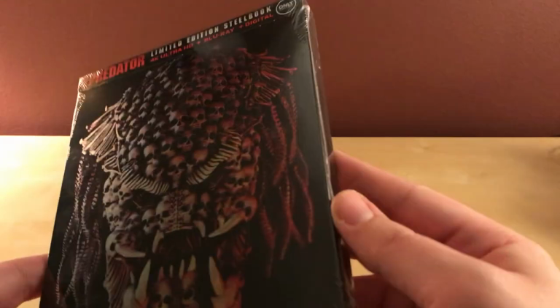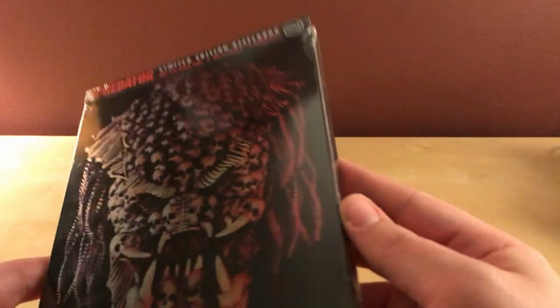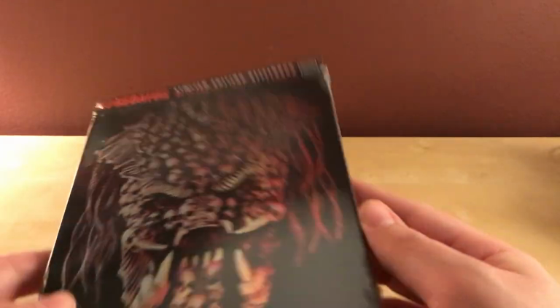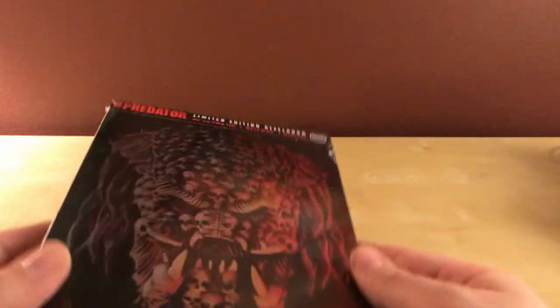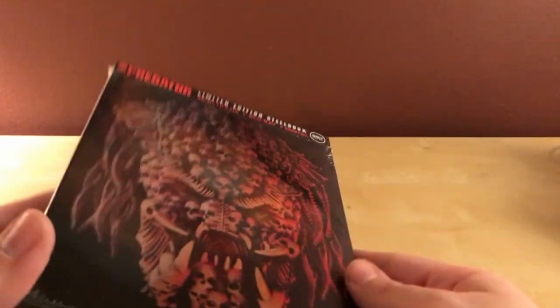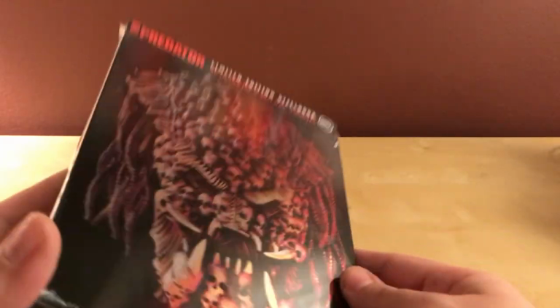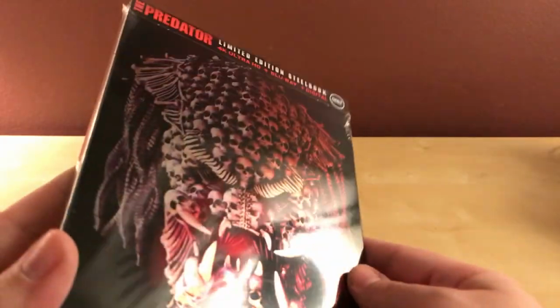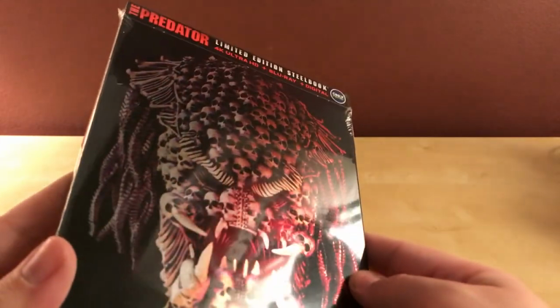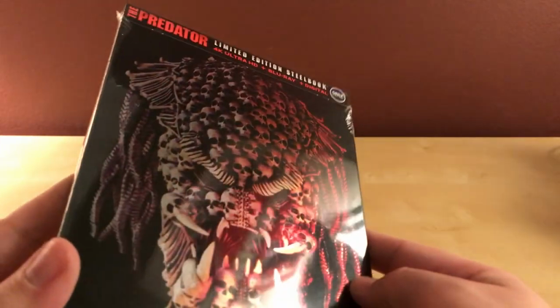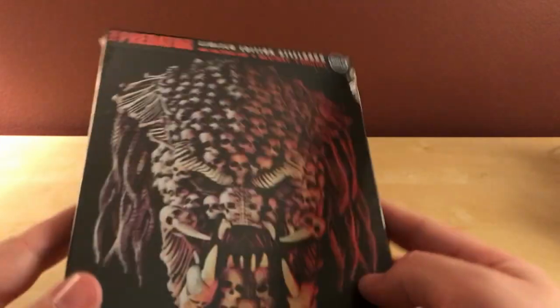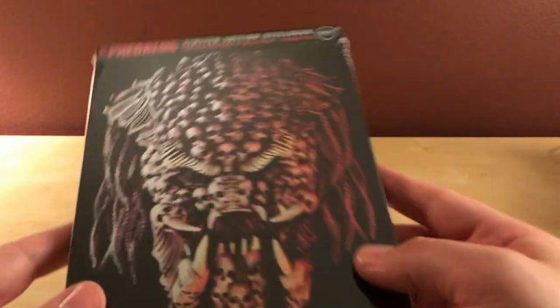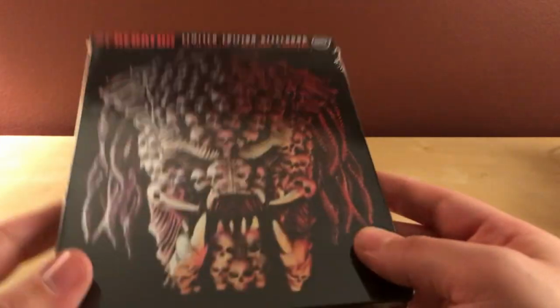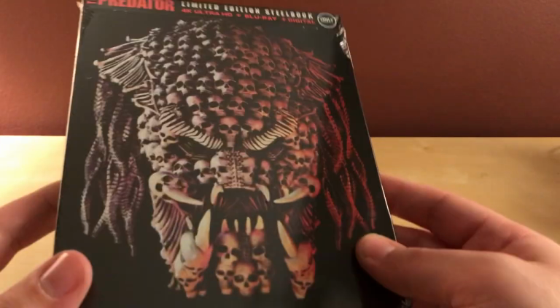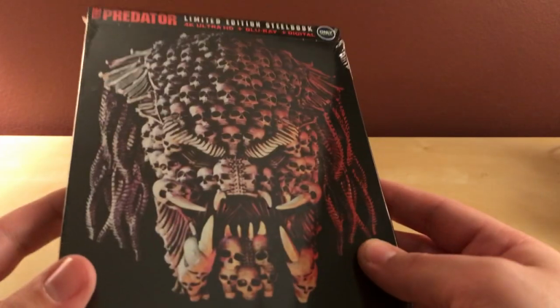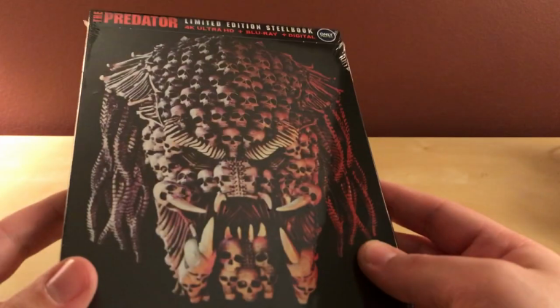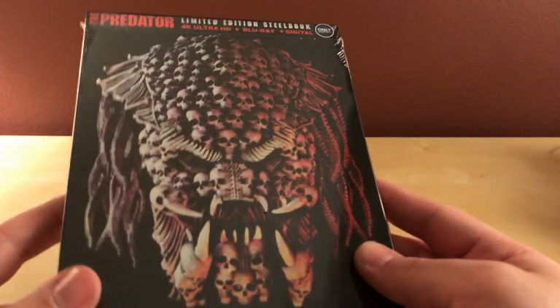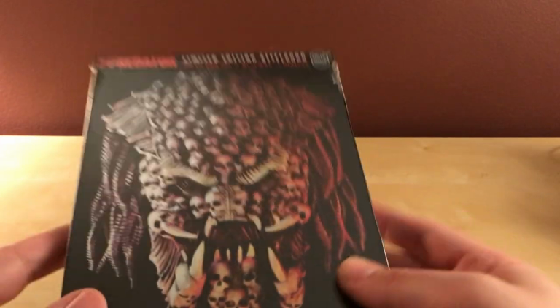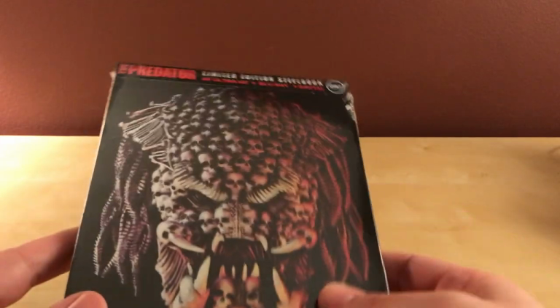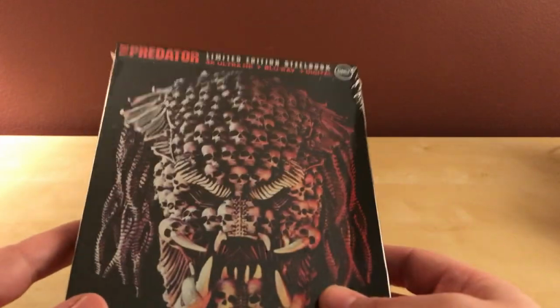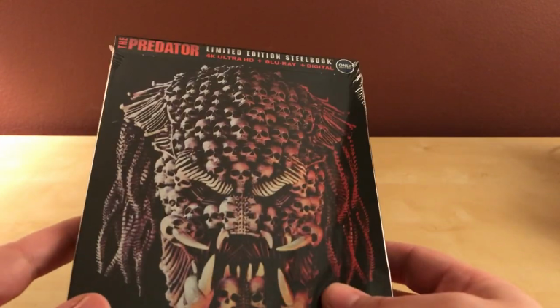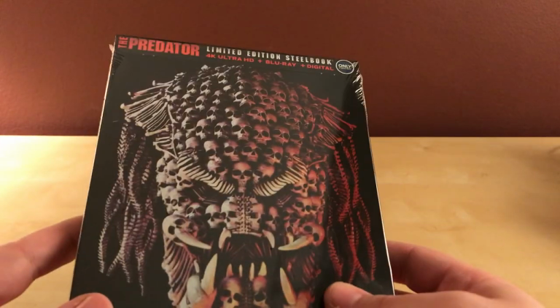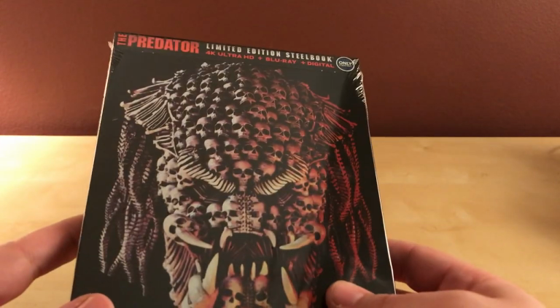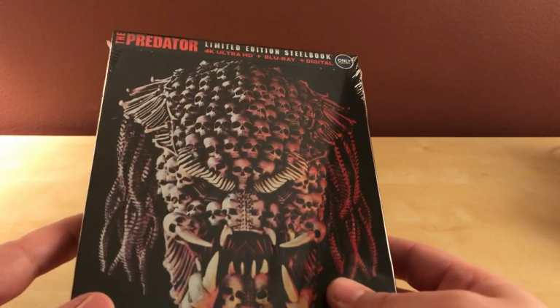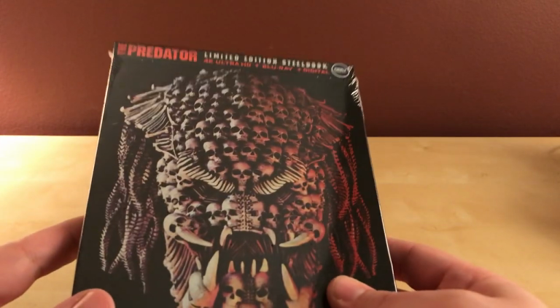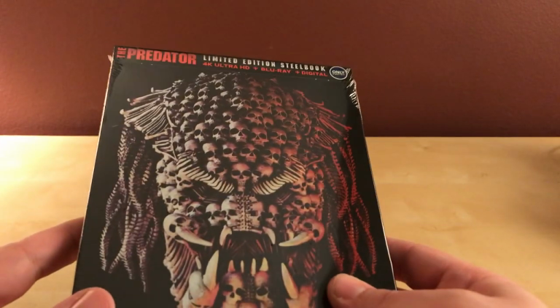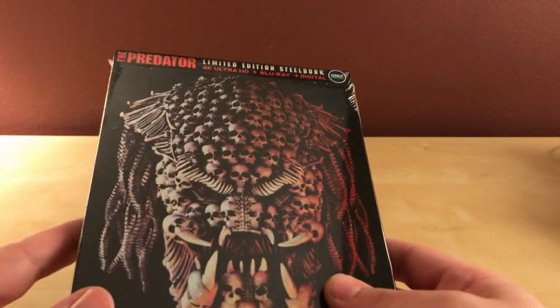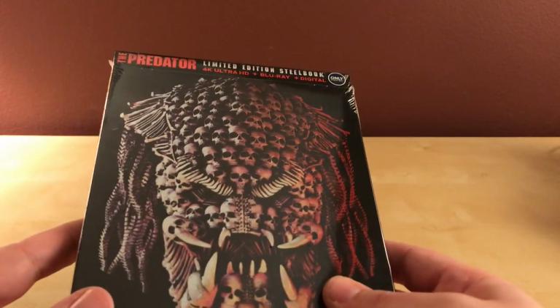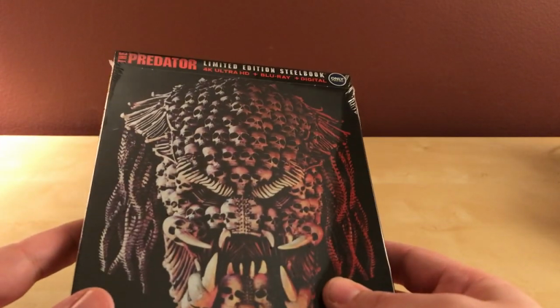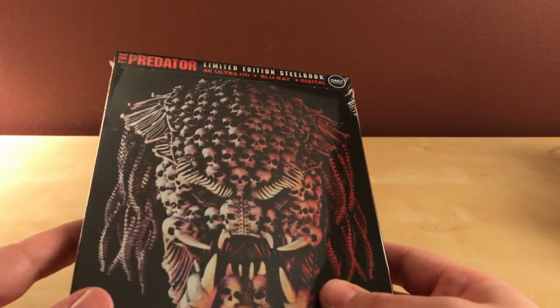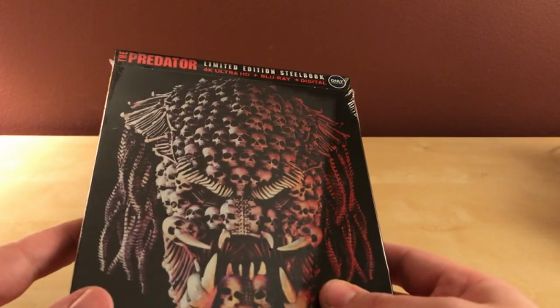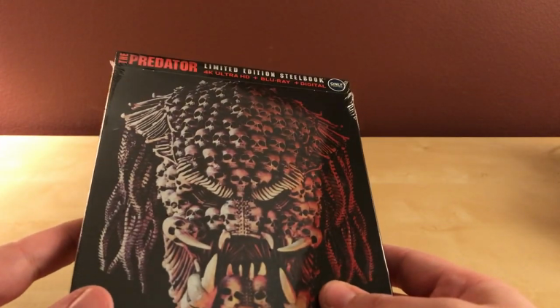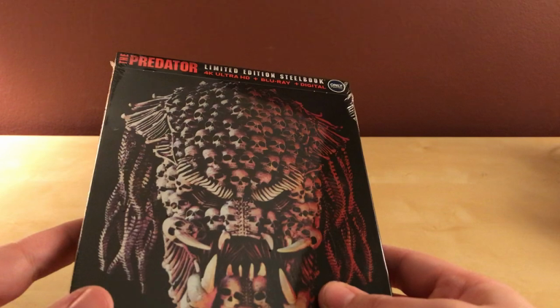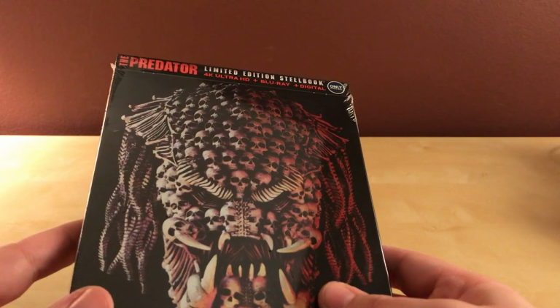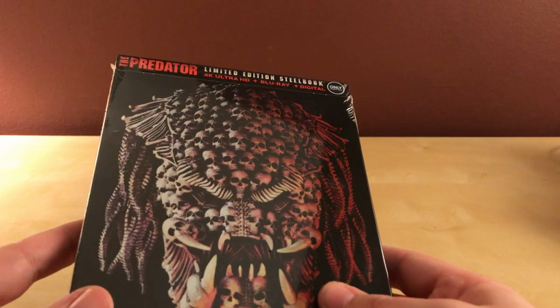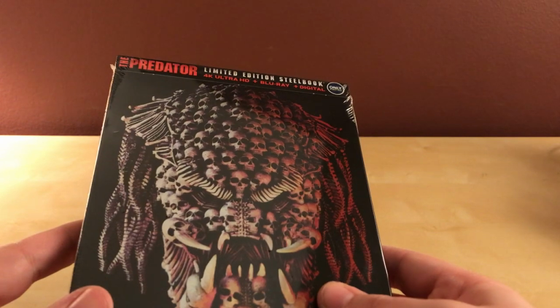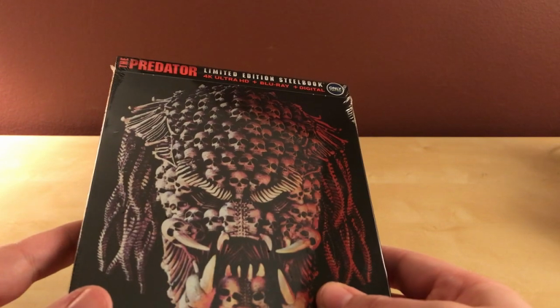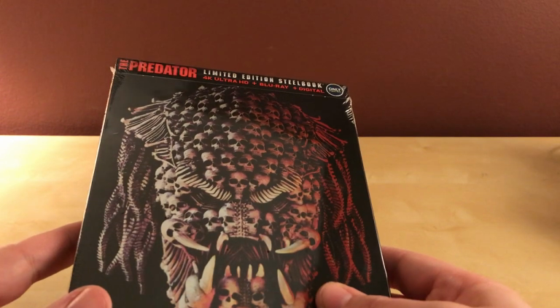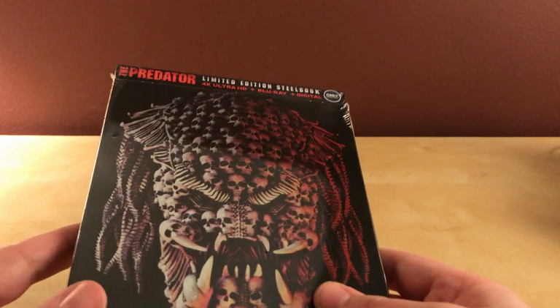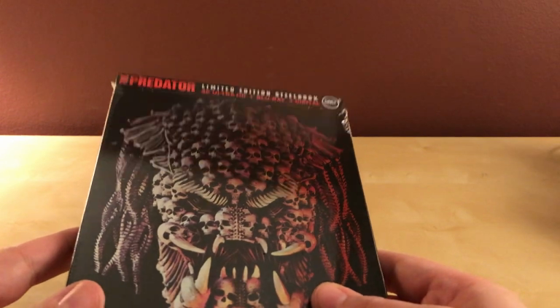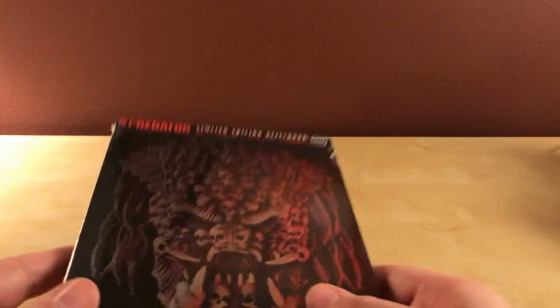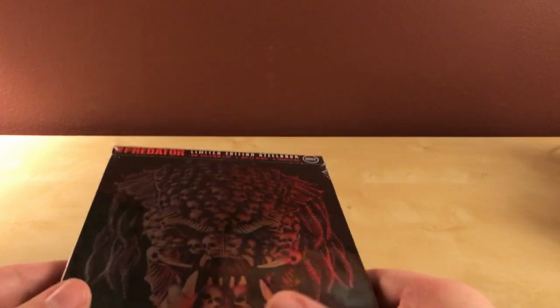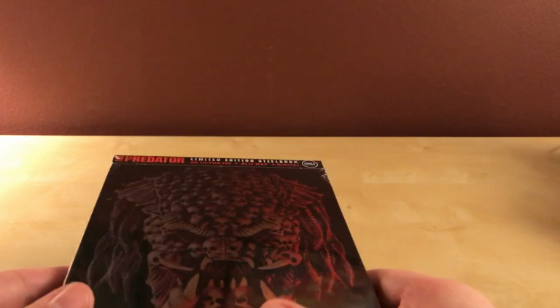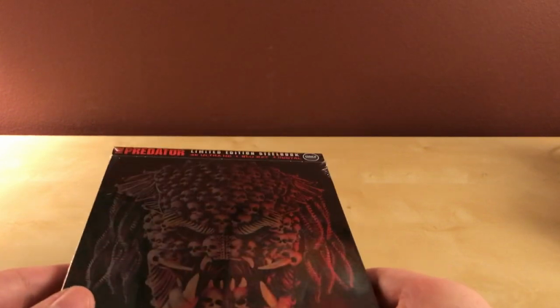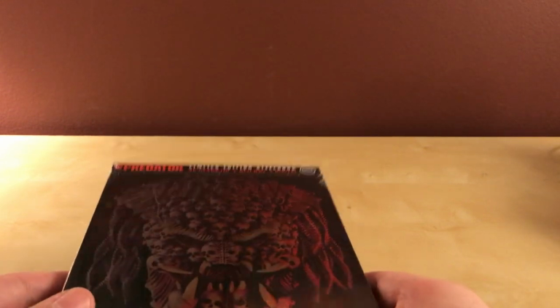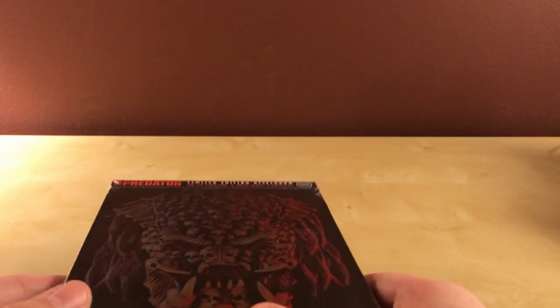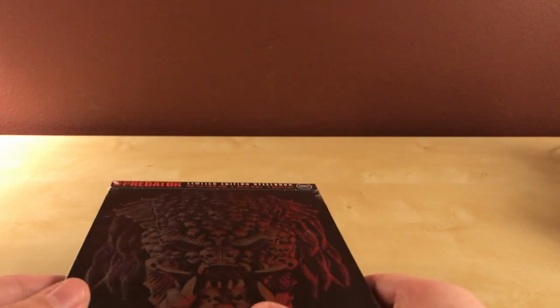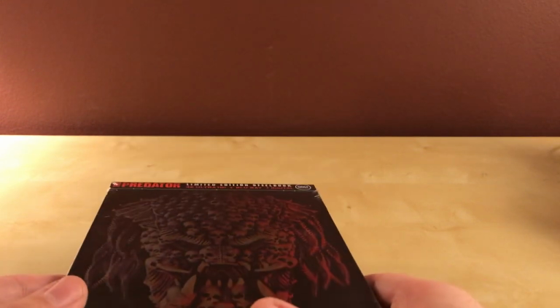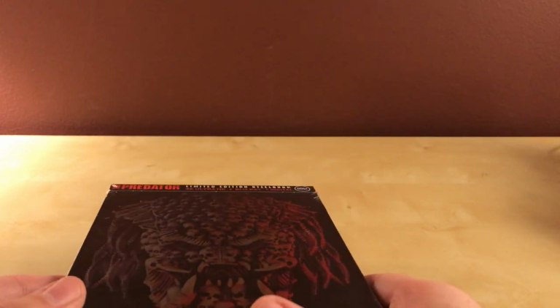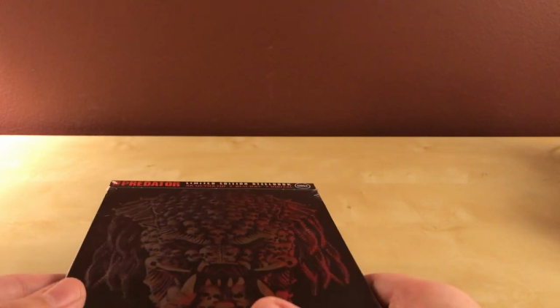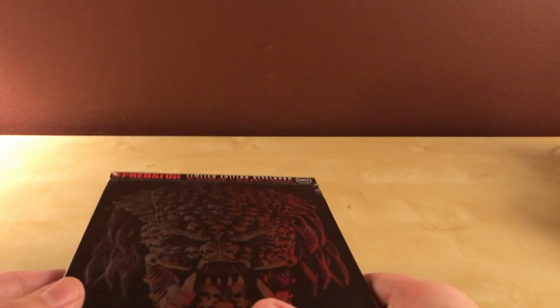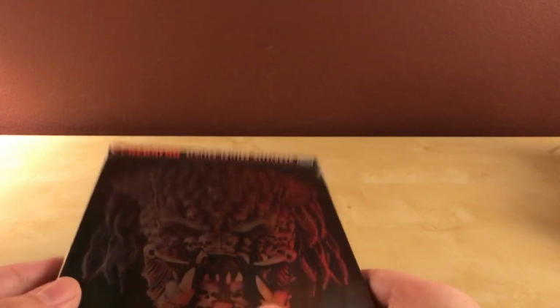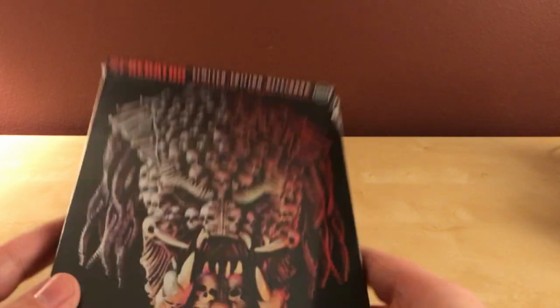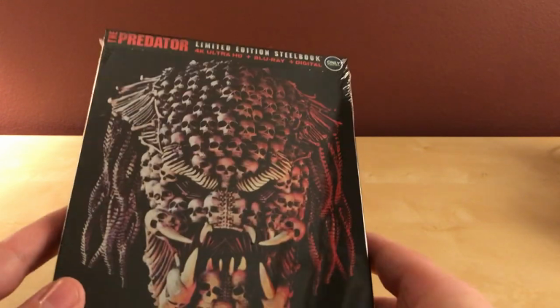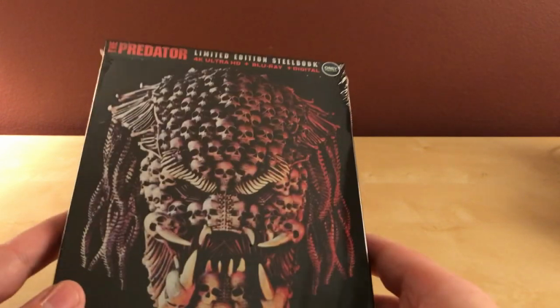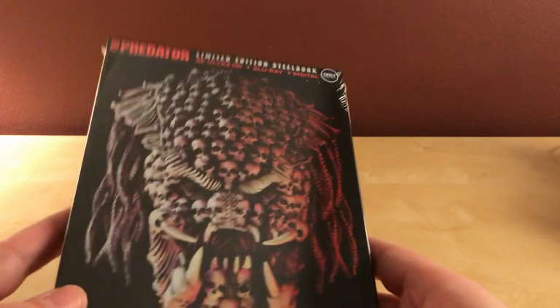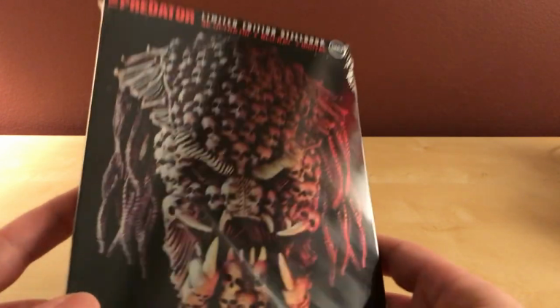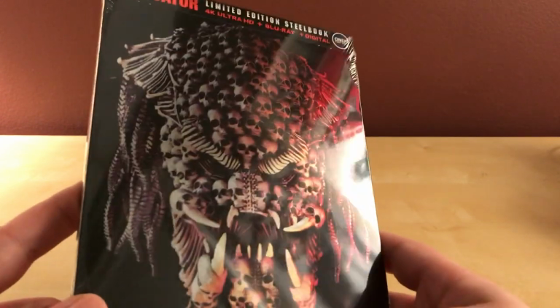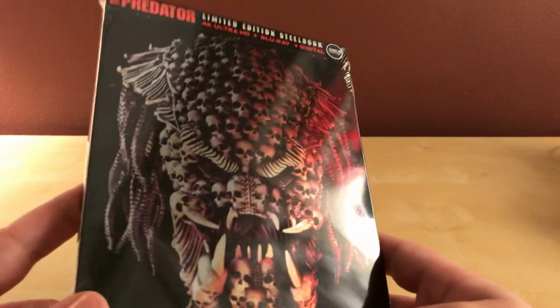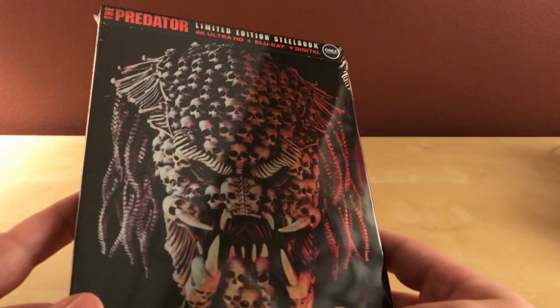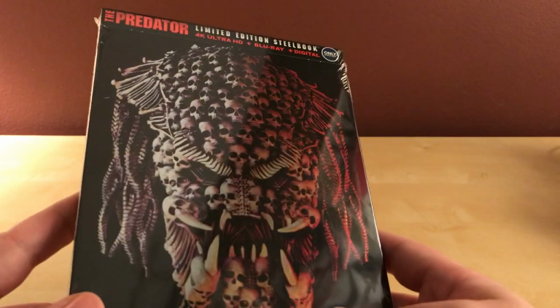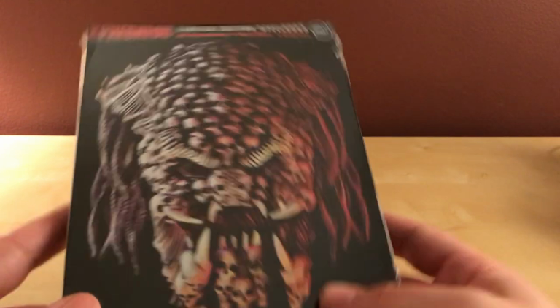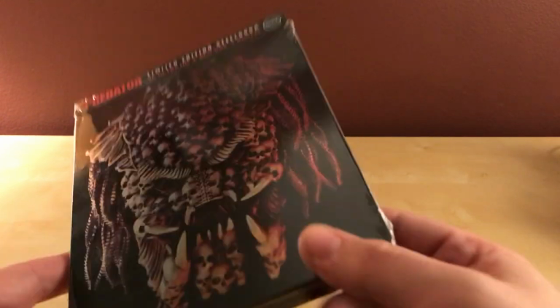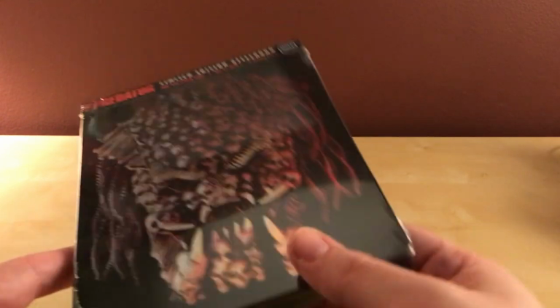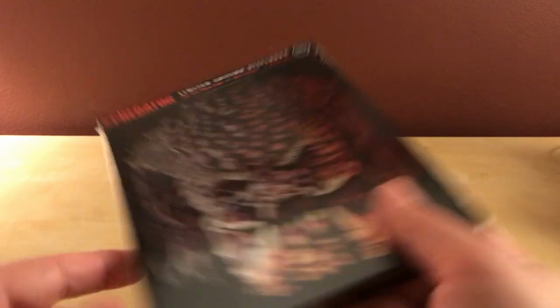I've got two movies I can watch. I have not seen this film. I've heard mostly bad things, honestly, but I'm still going to watch it.